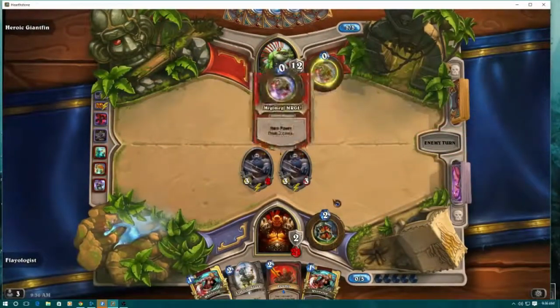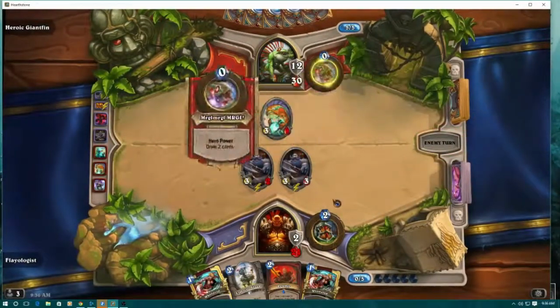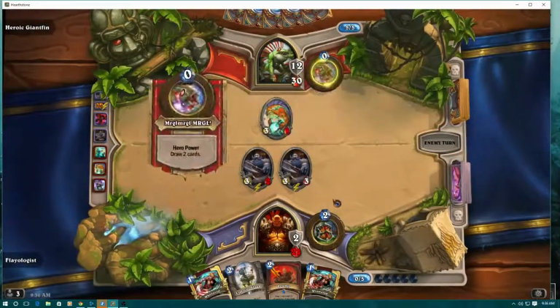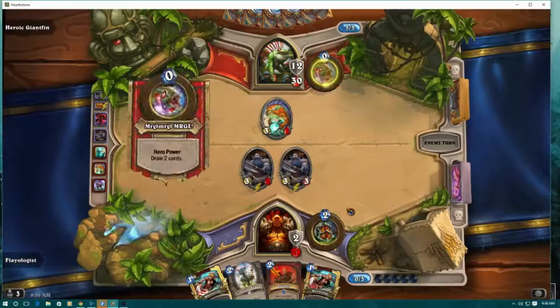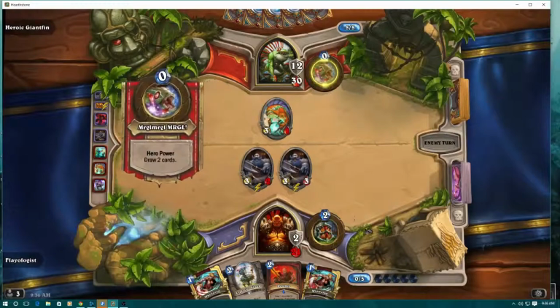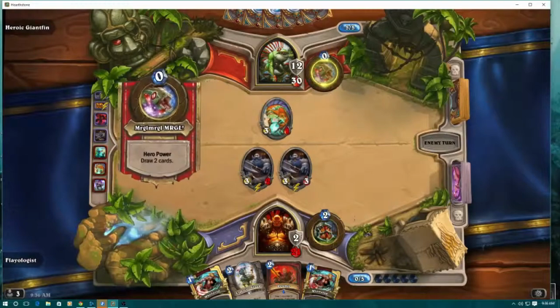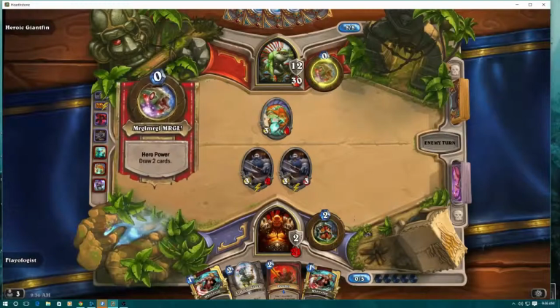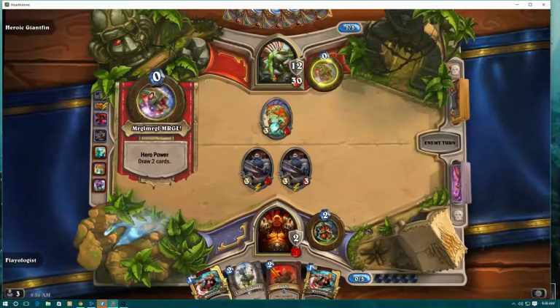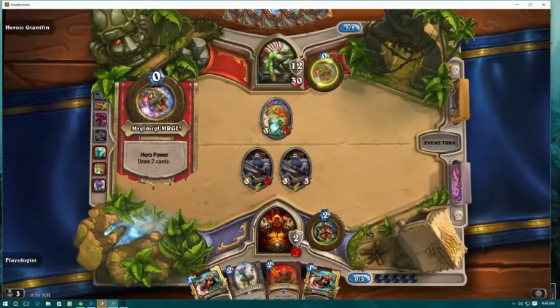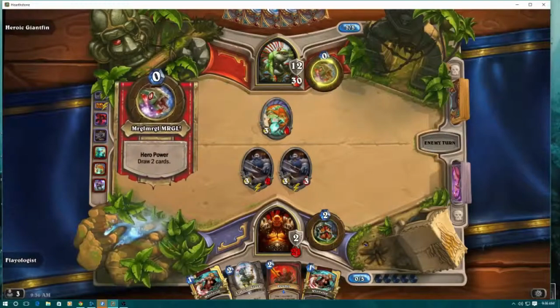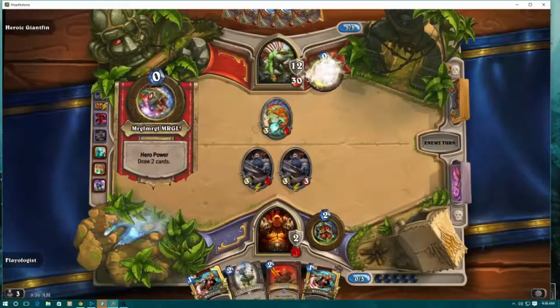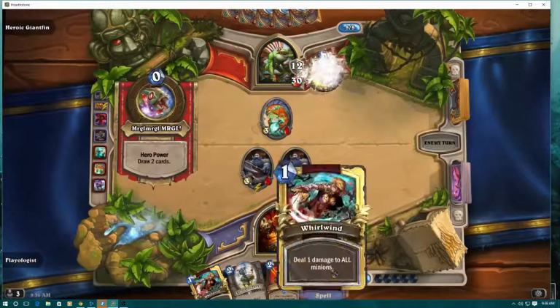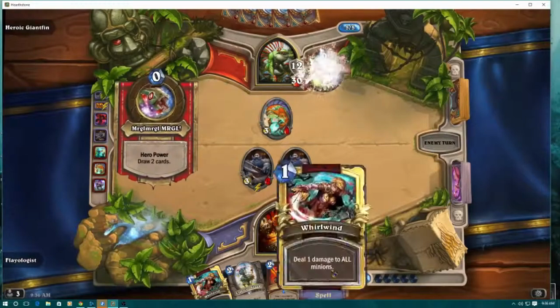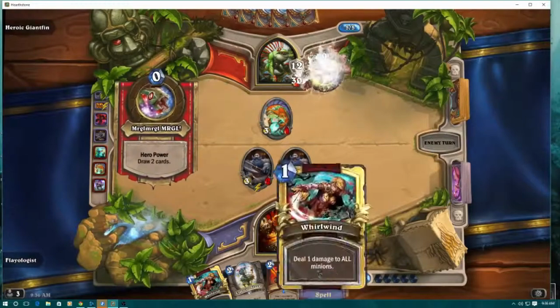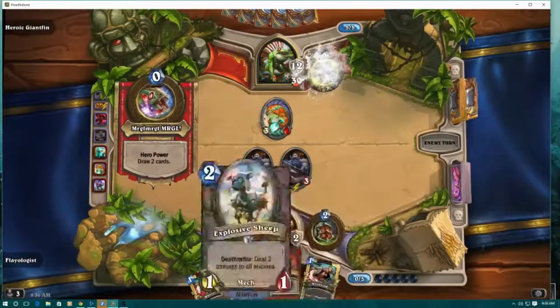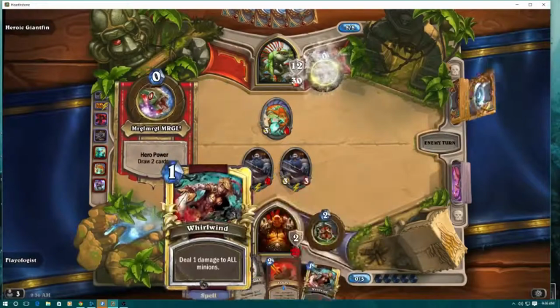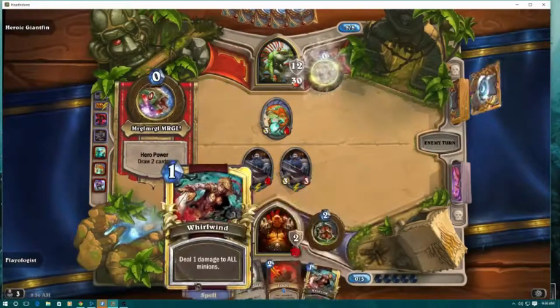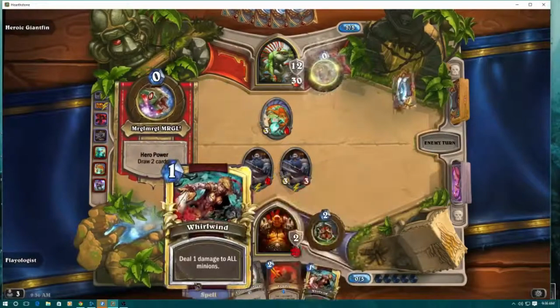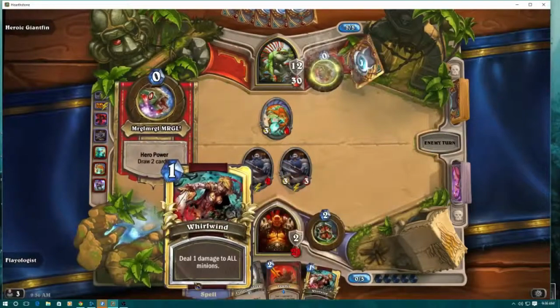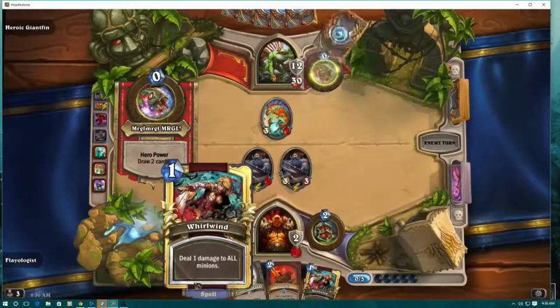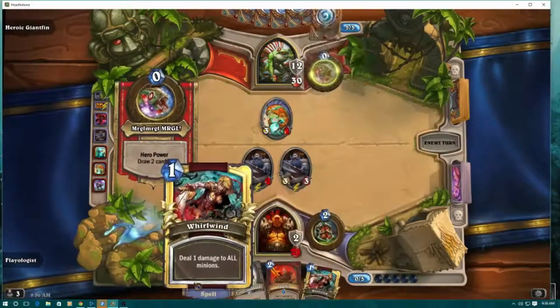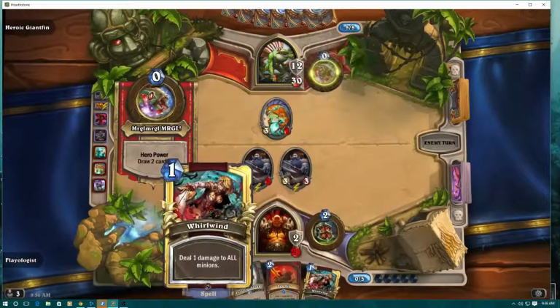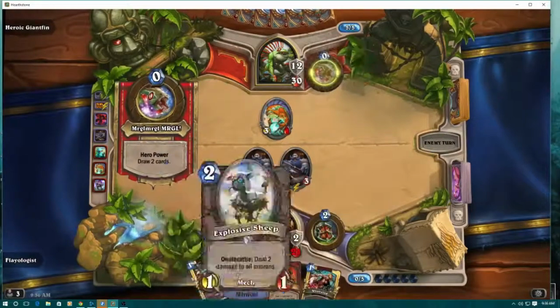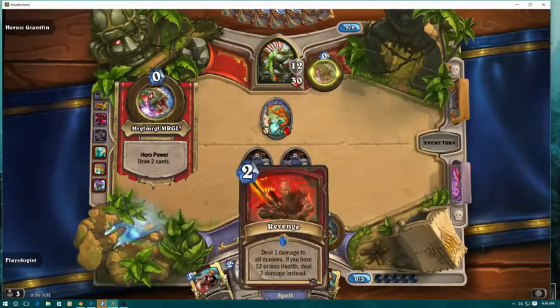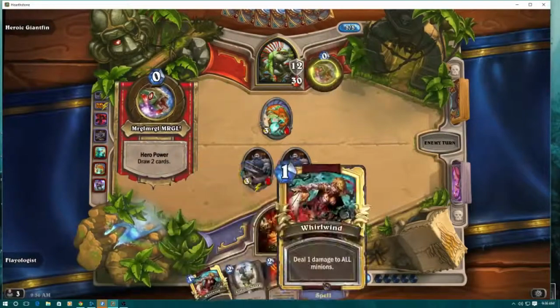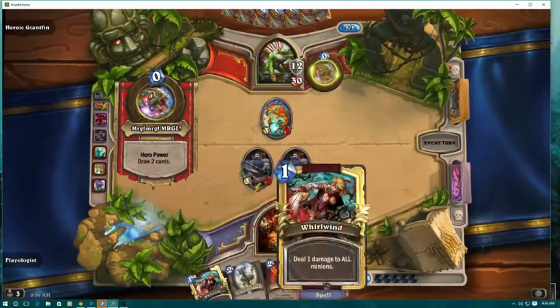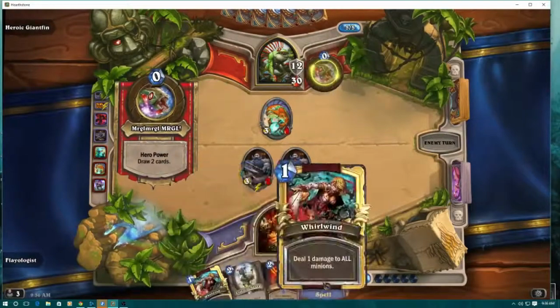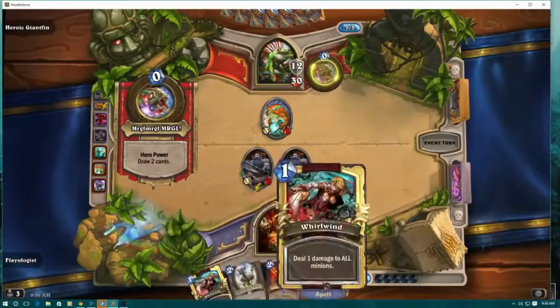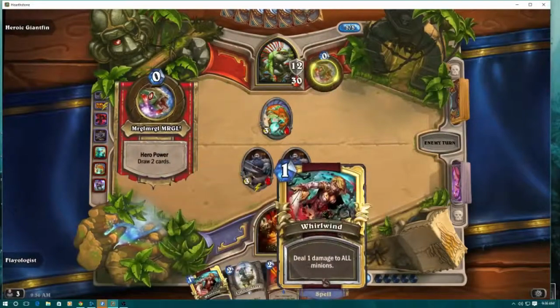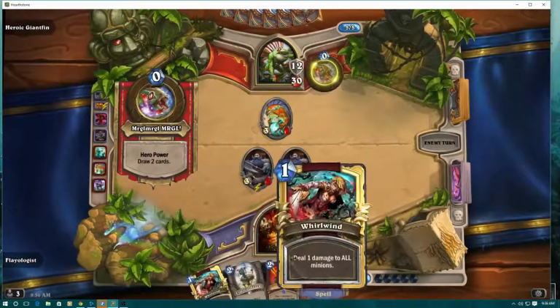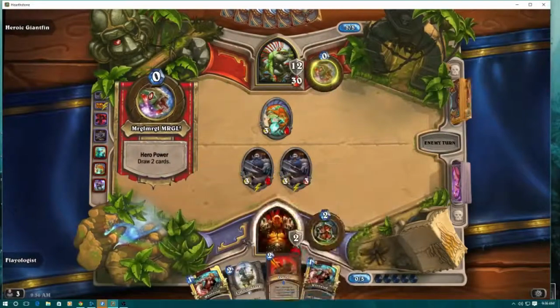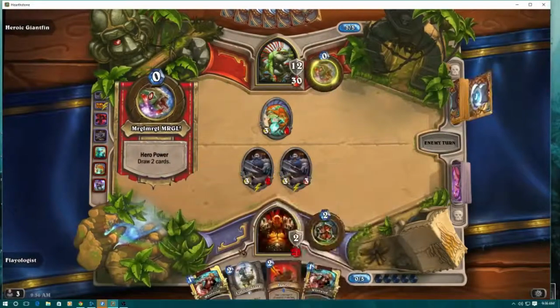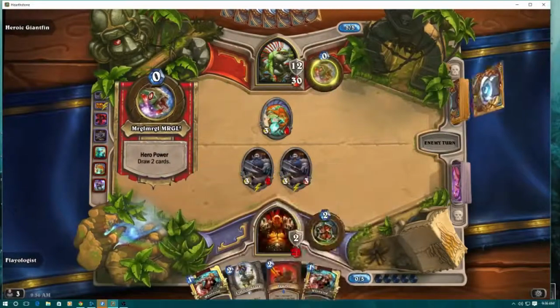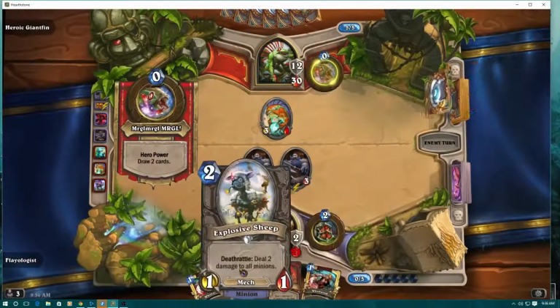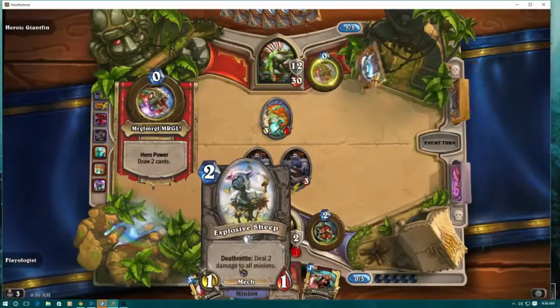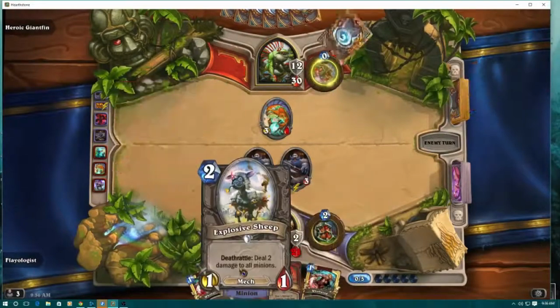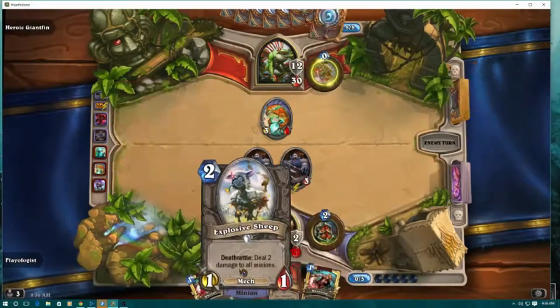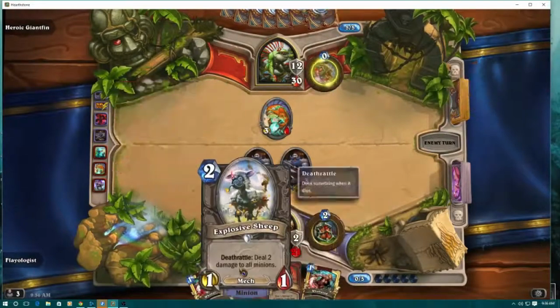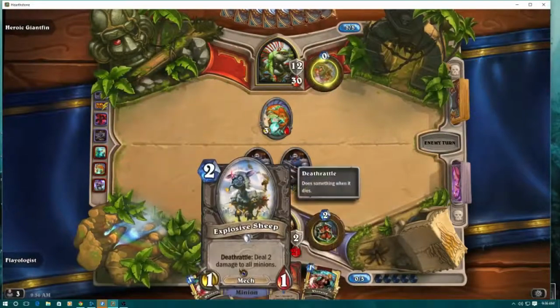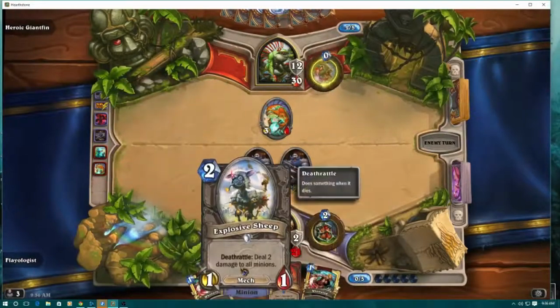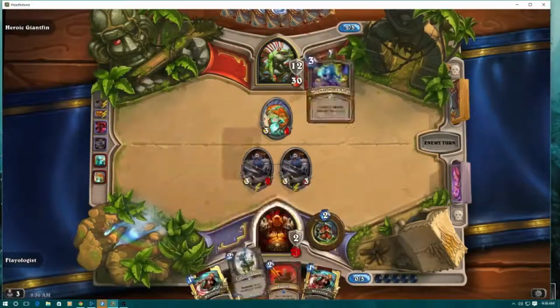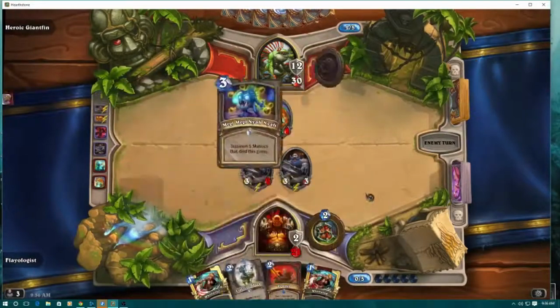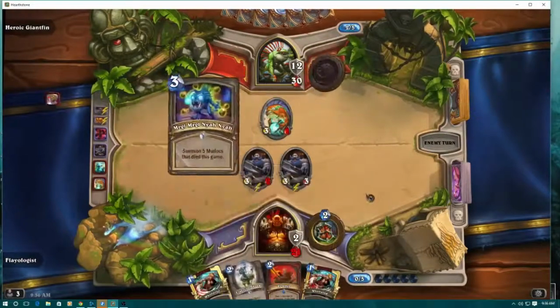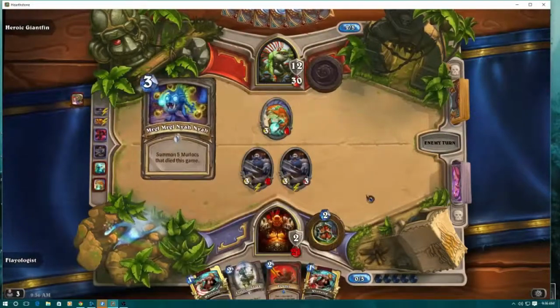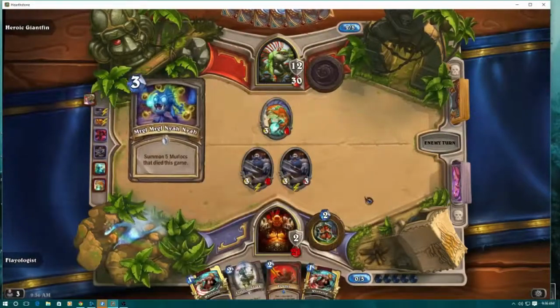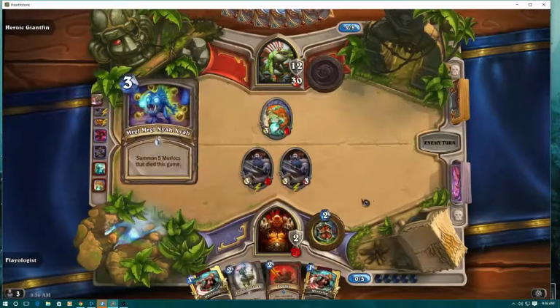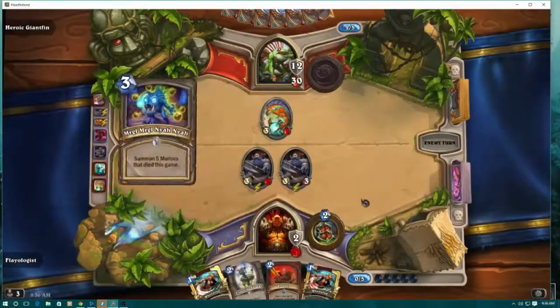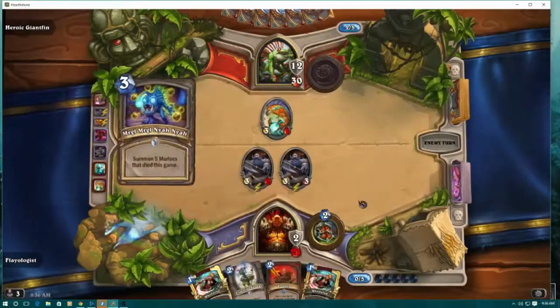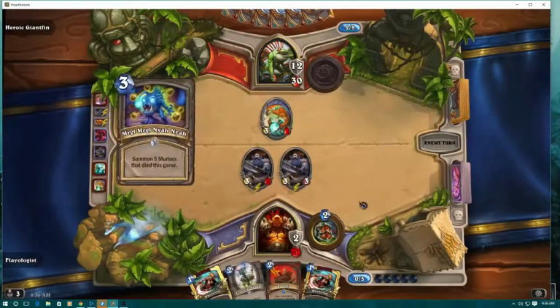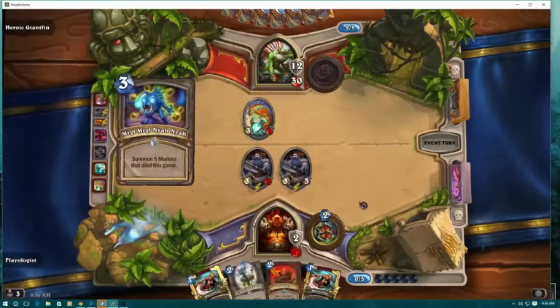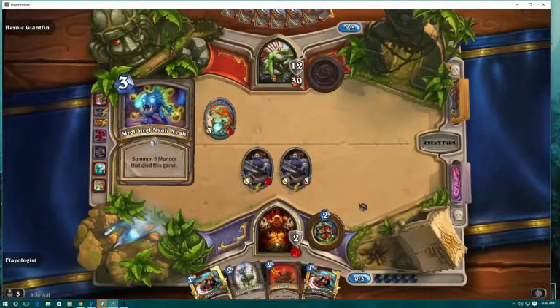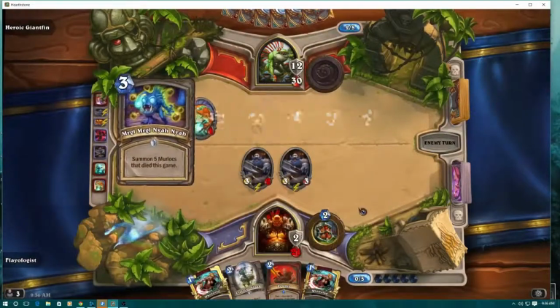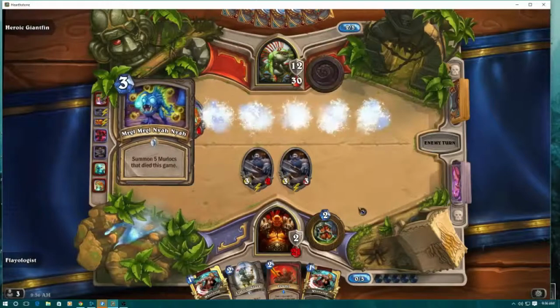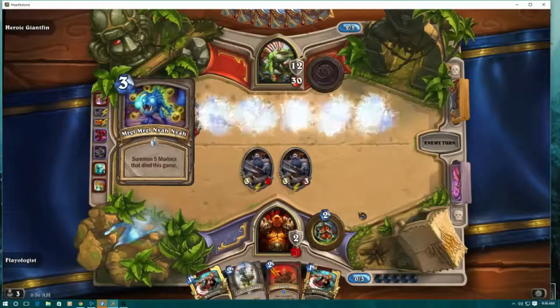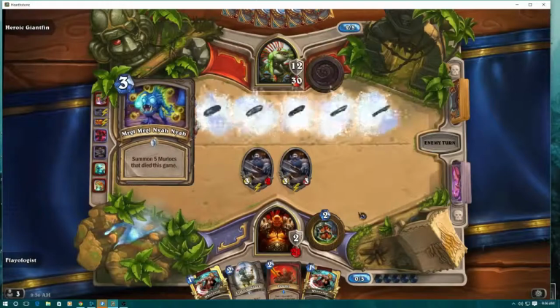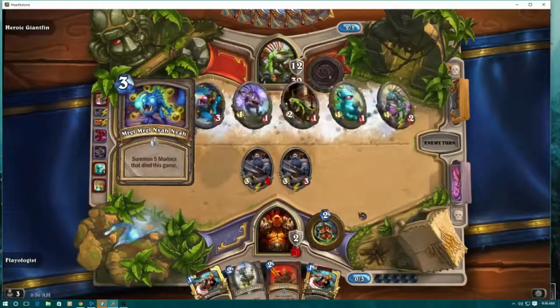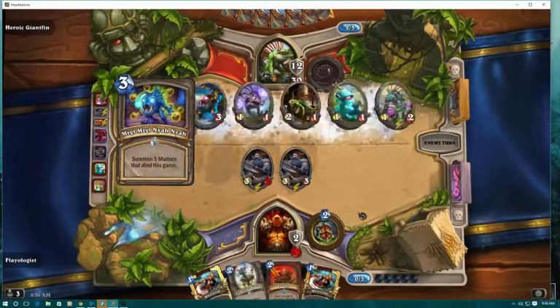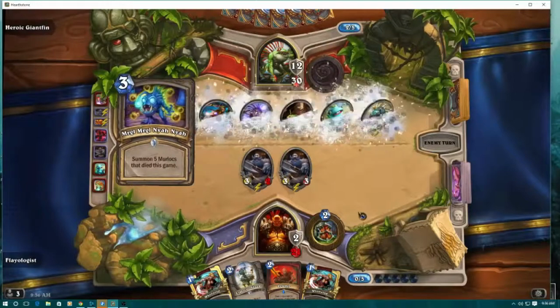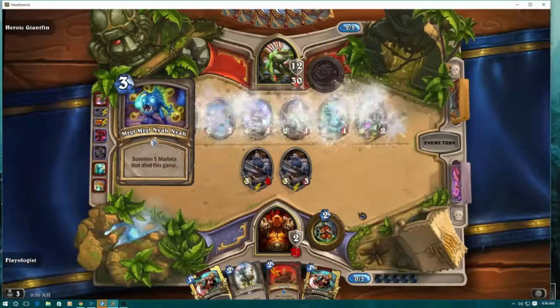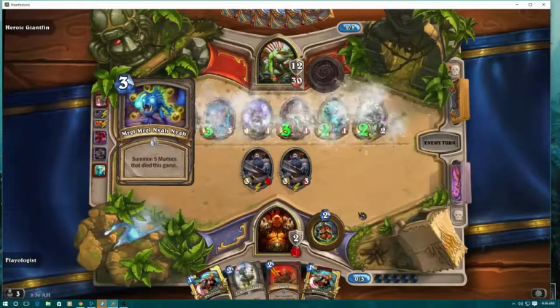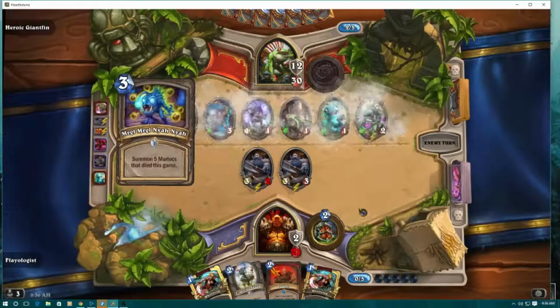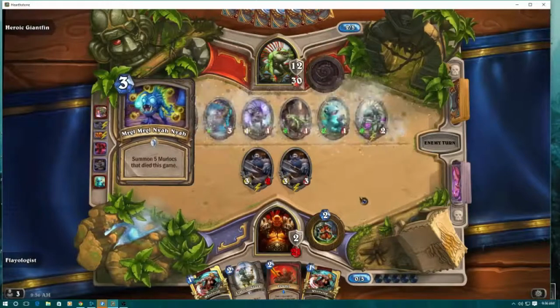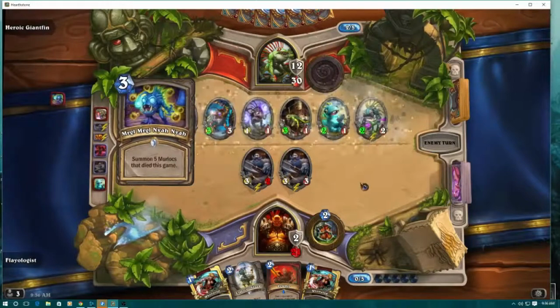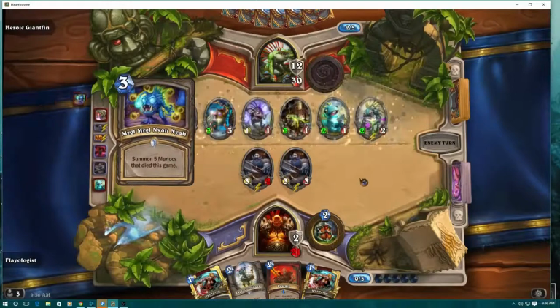Now we've got both of our Whirlwinds and a Sheep, so we can really start building this board up.